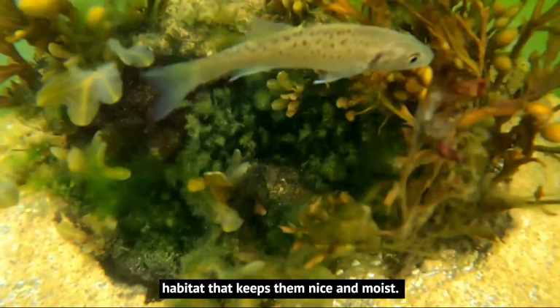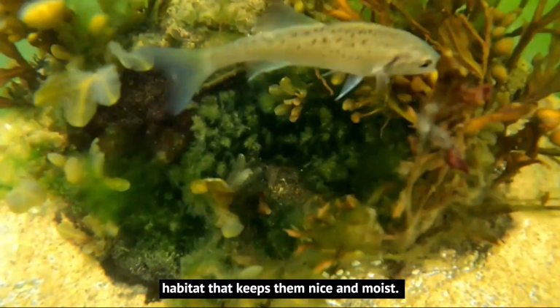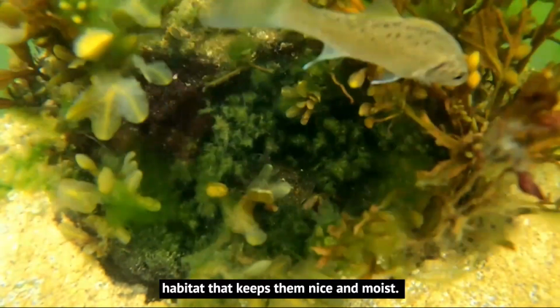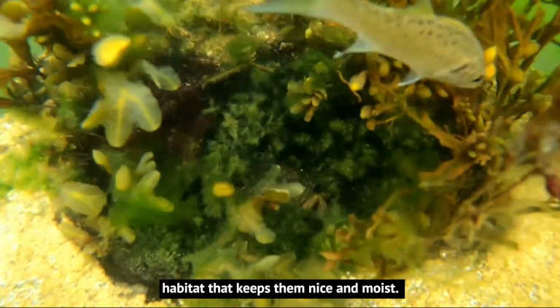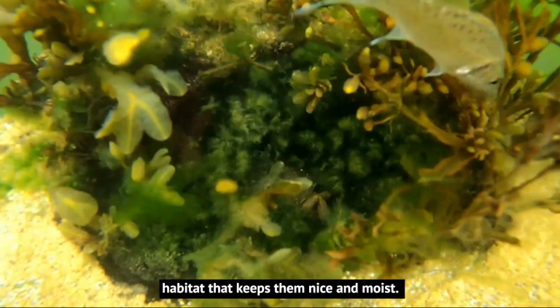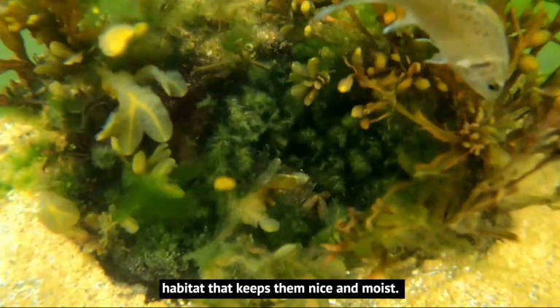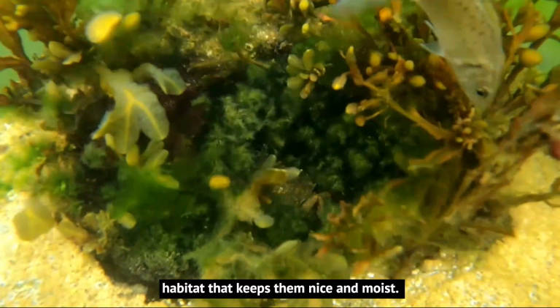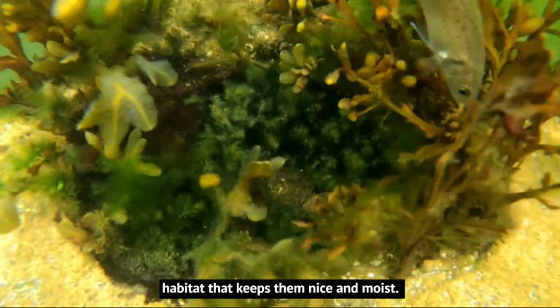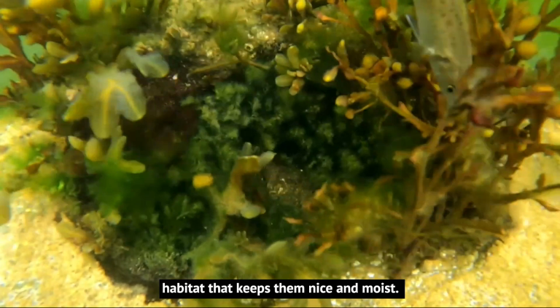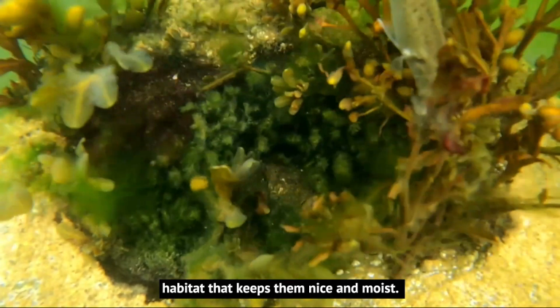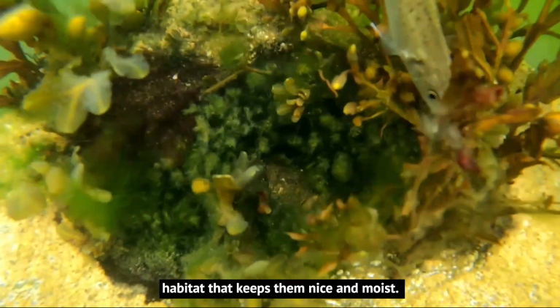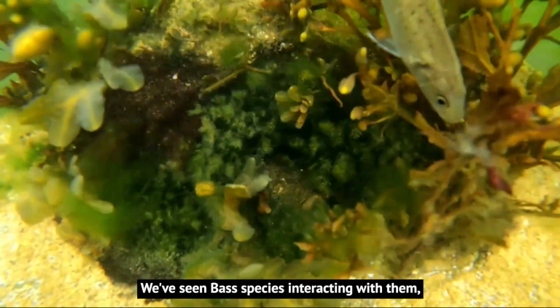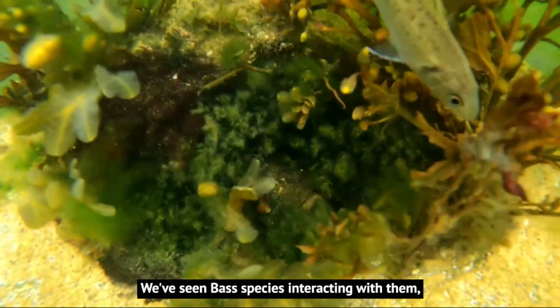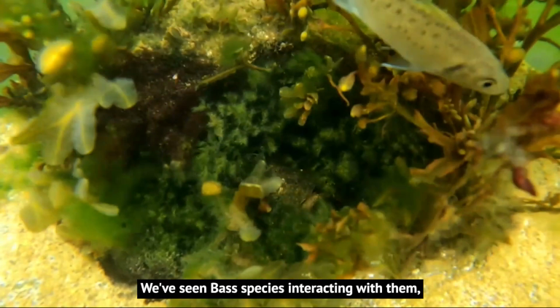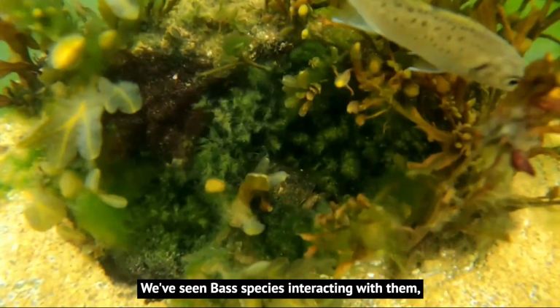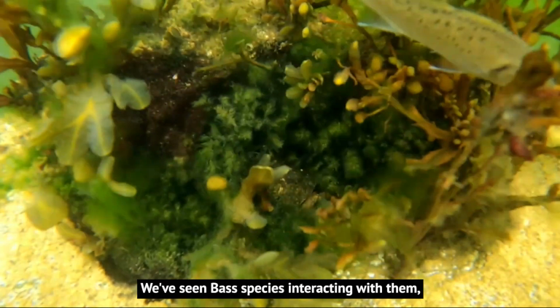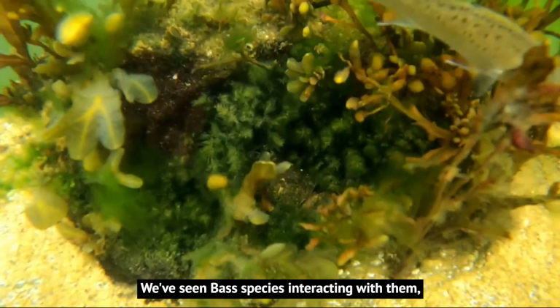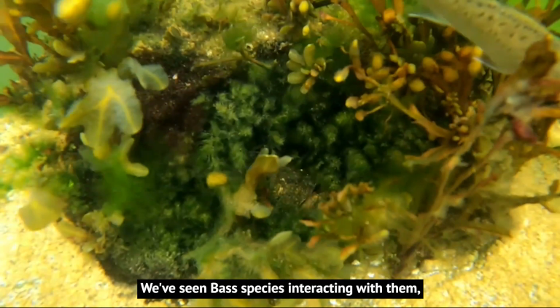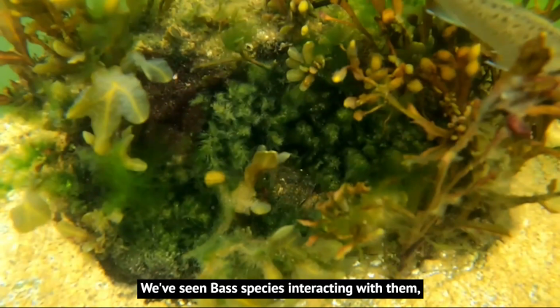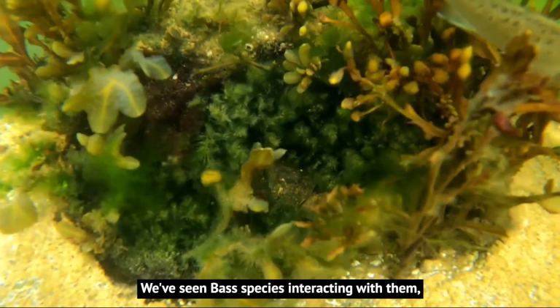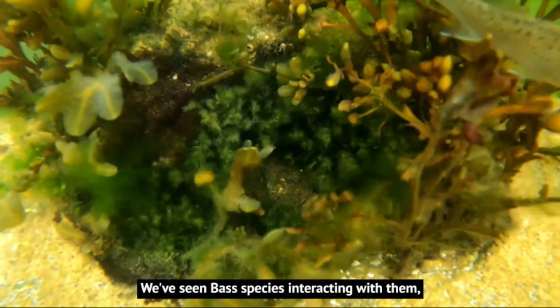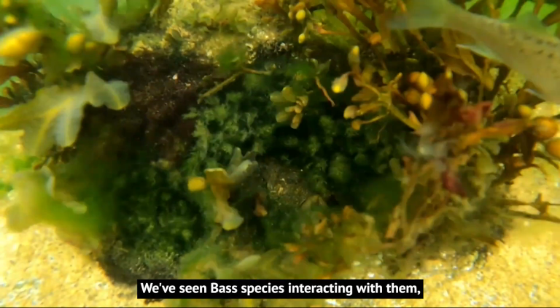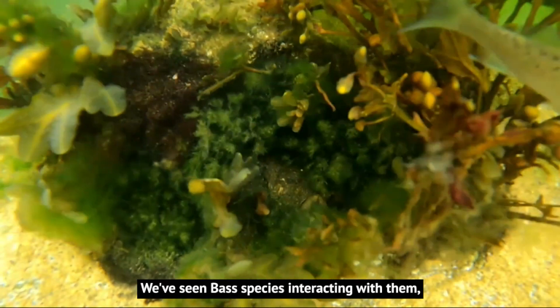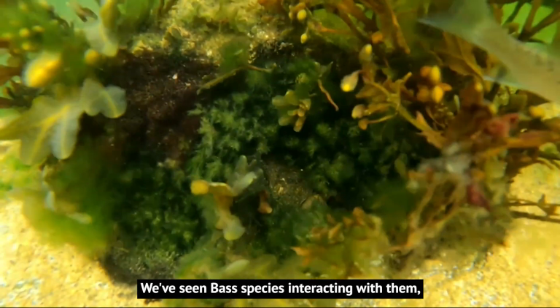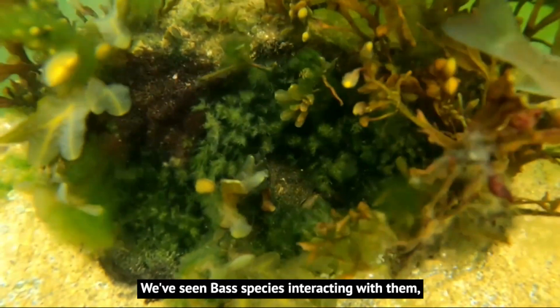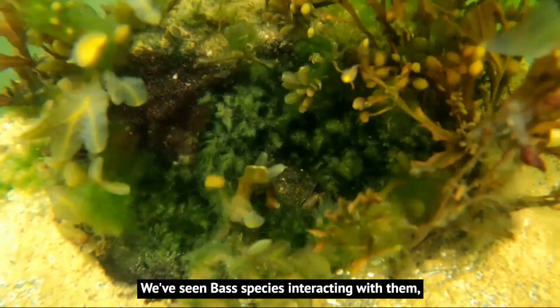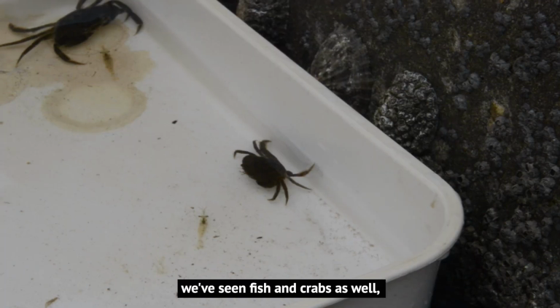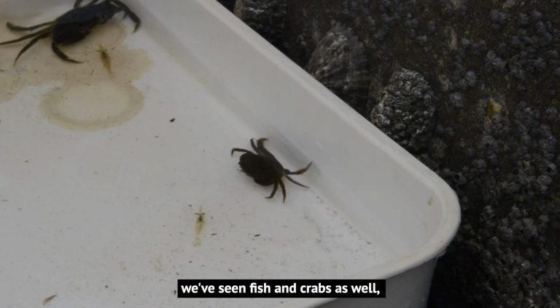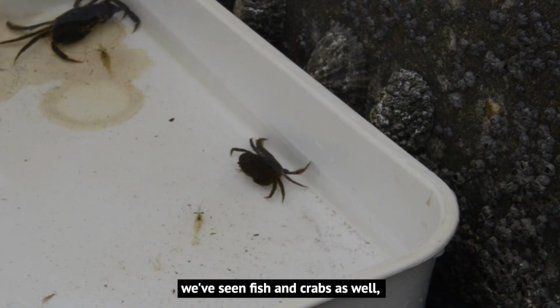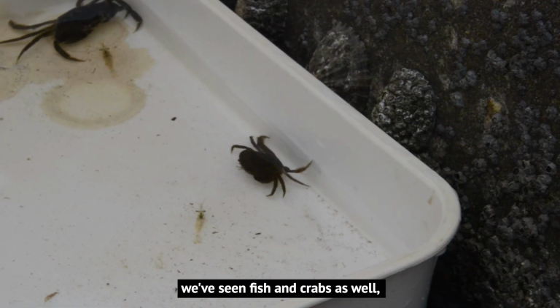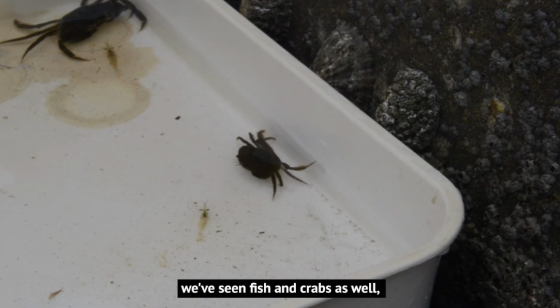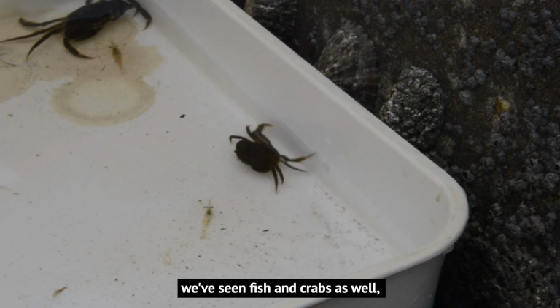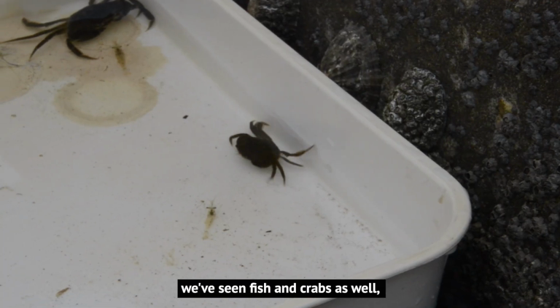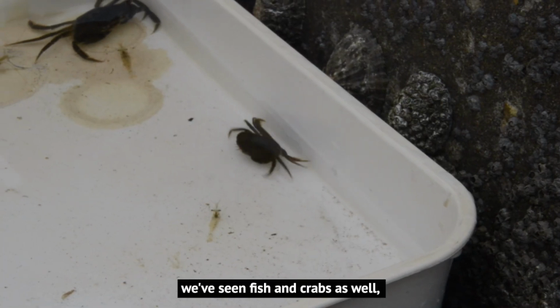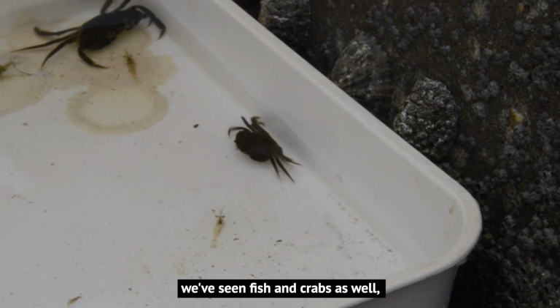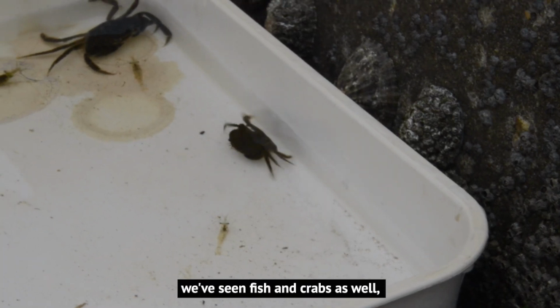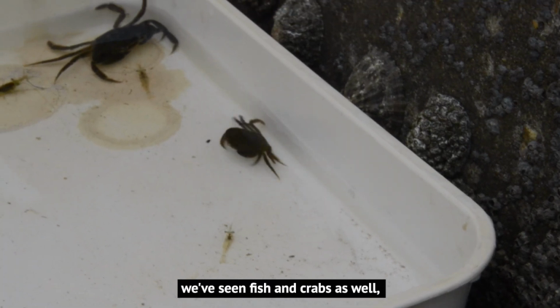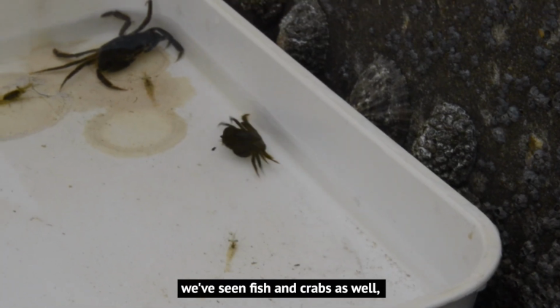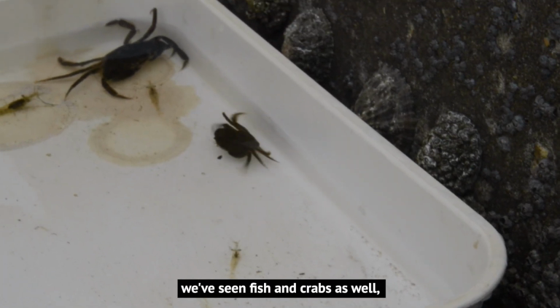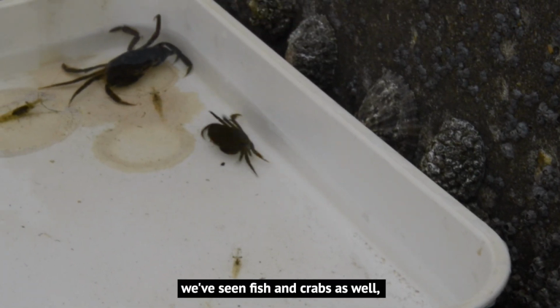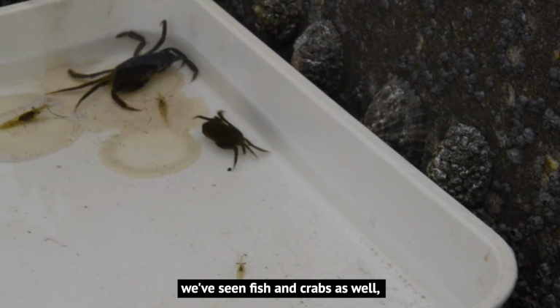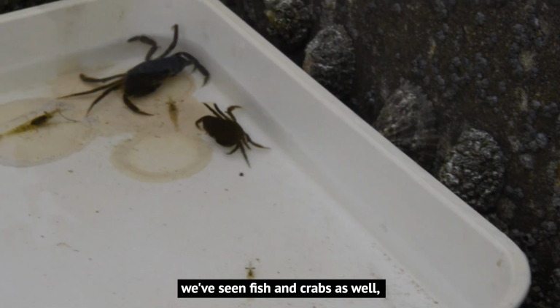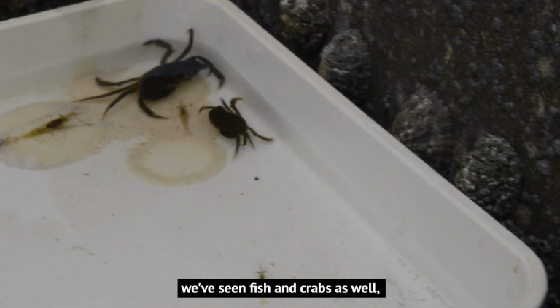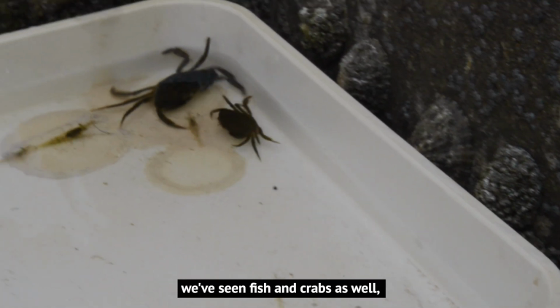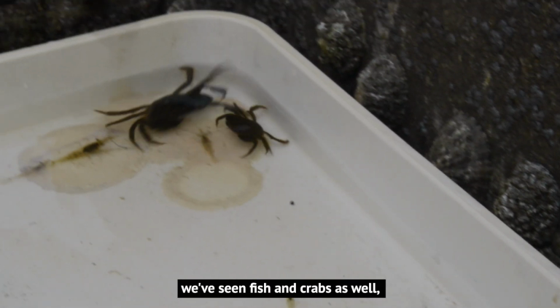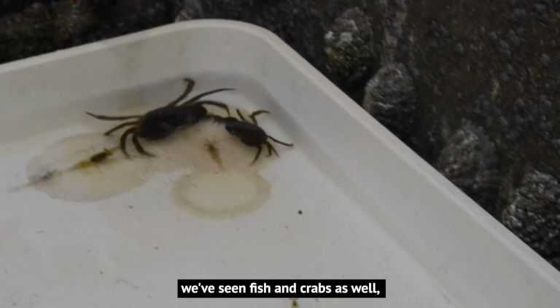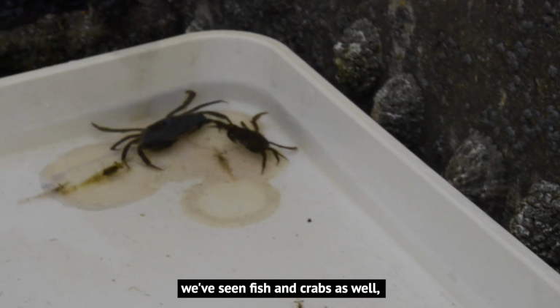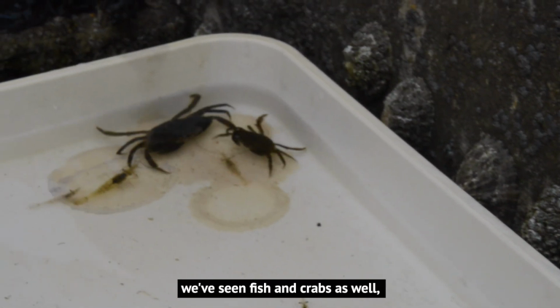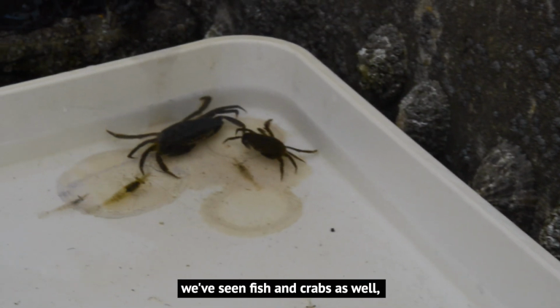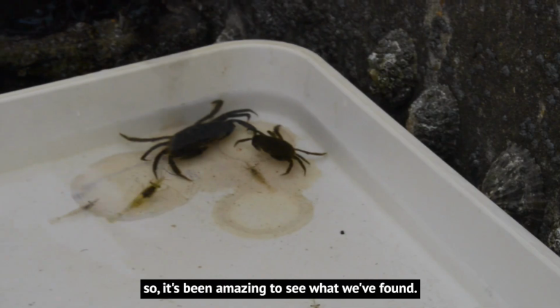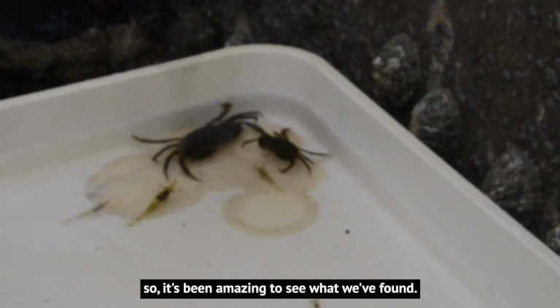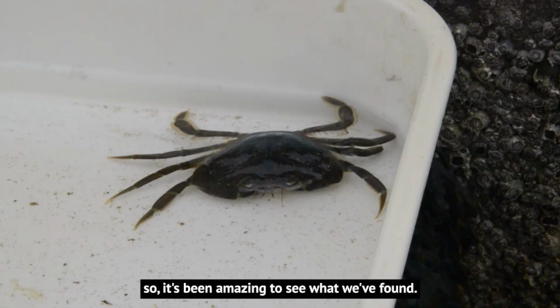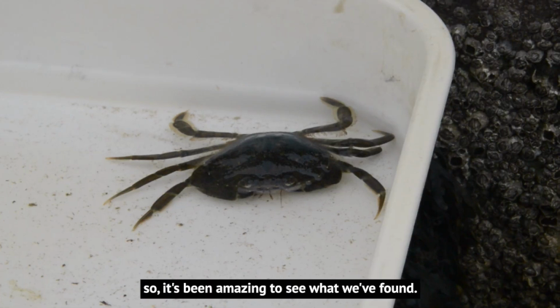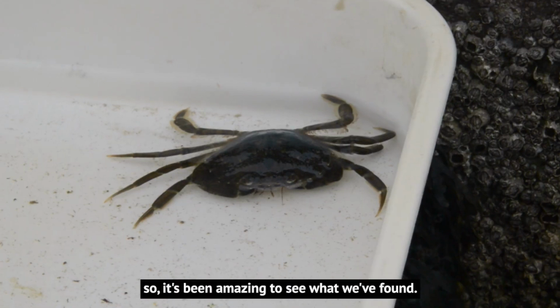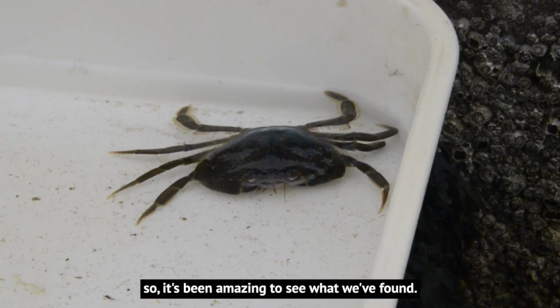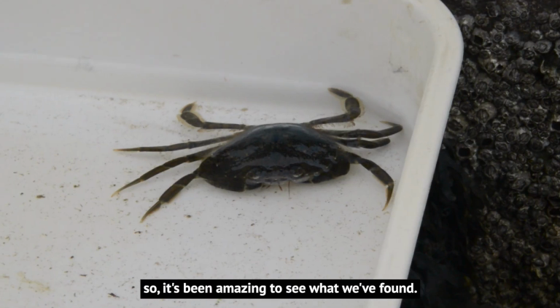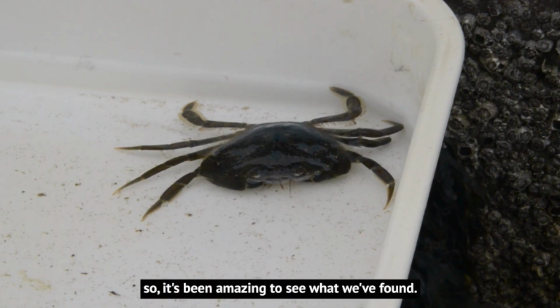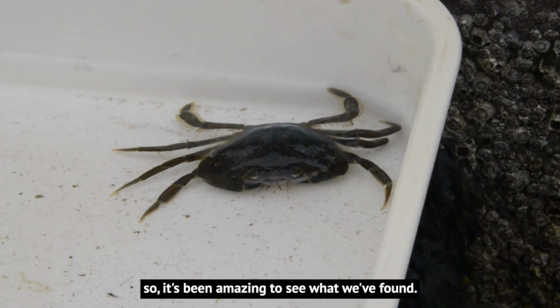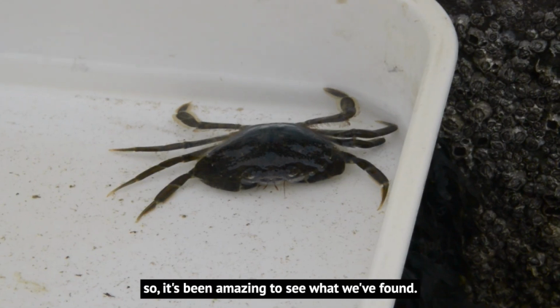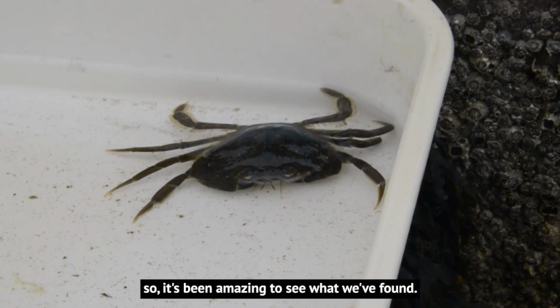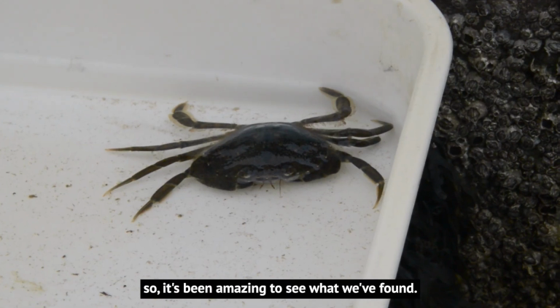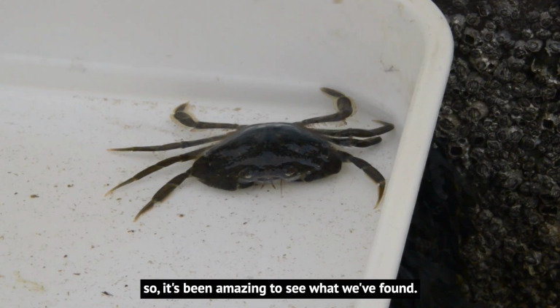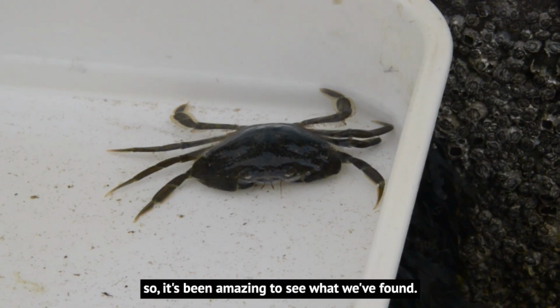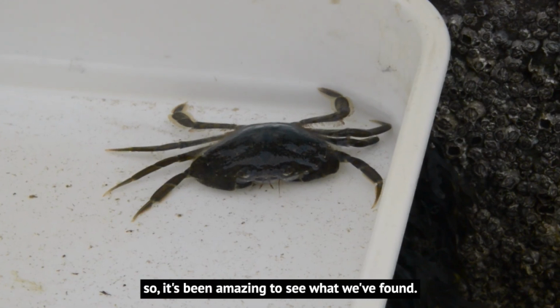We've seen bass species interacting with them, we've seen fish and crabs as well, so it's been amazing to see what we've found.